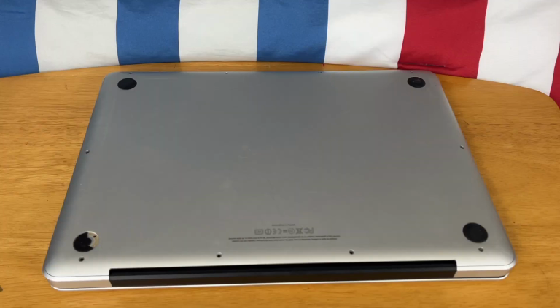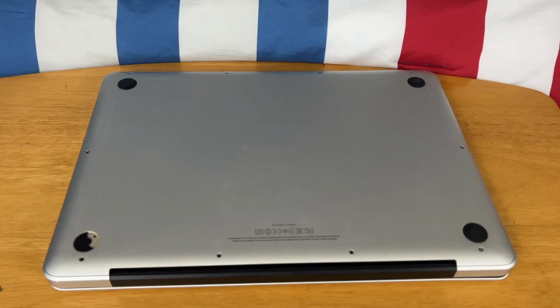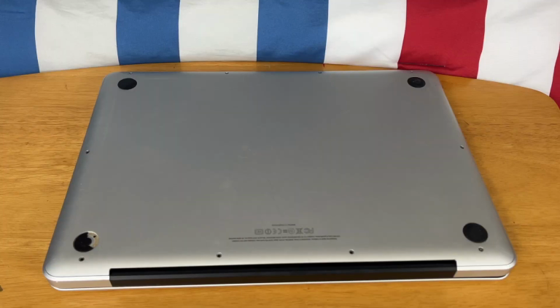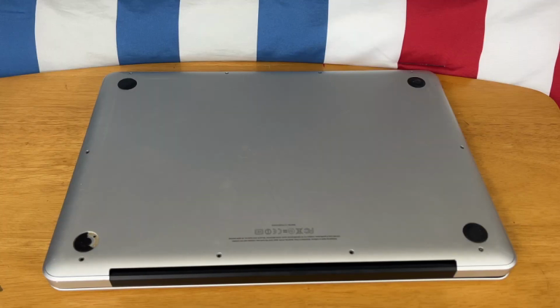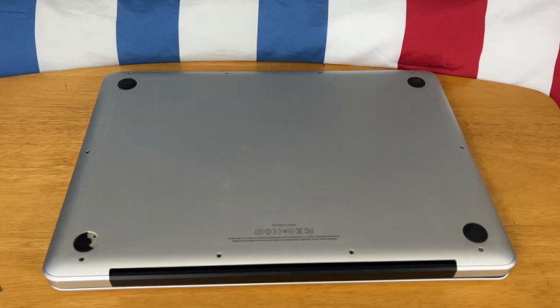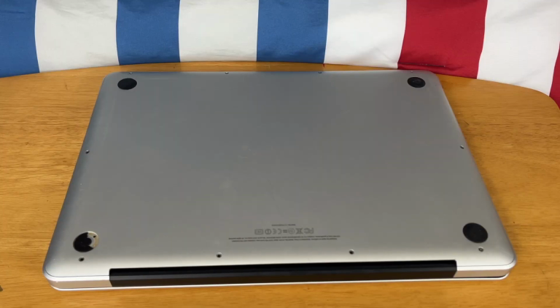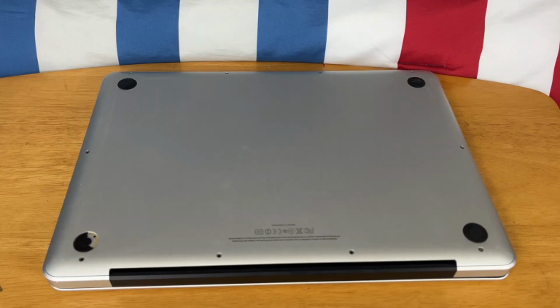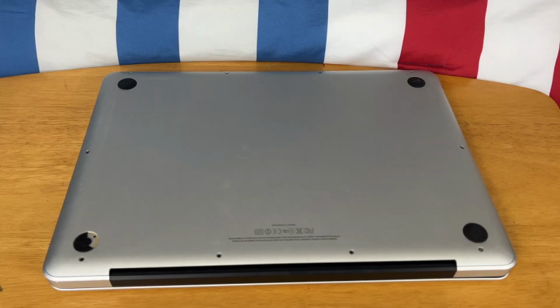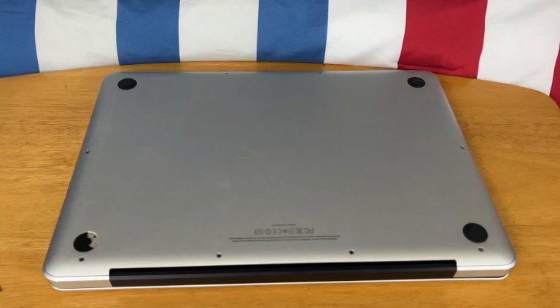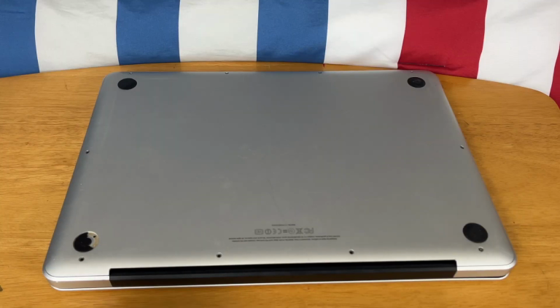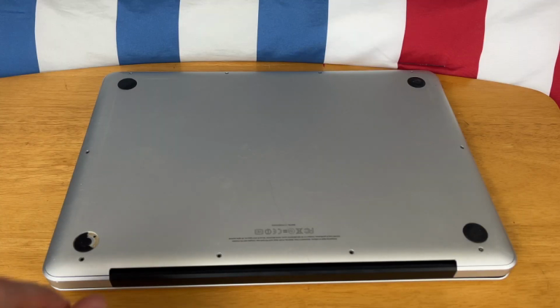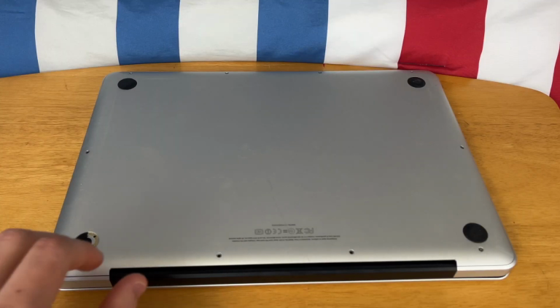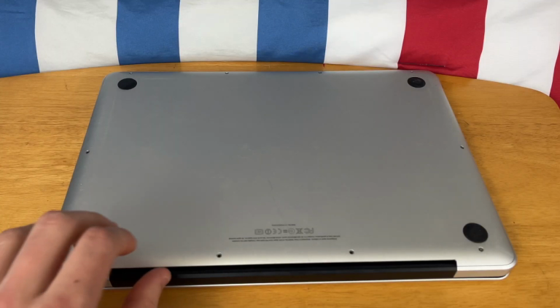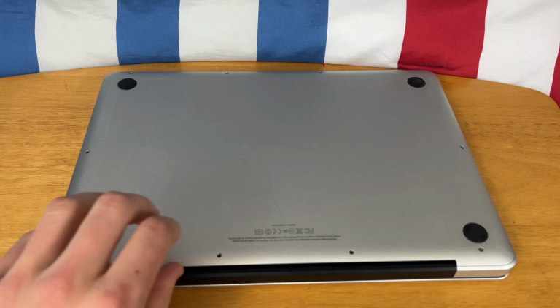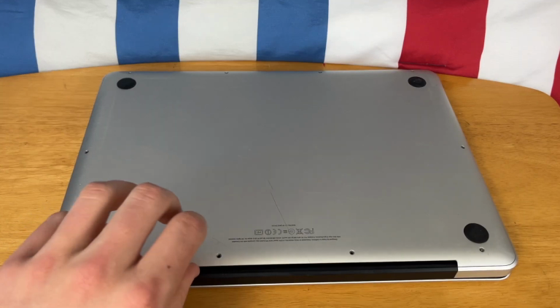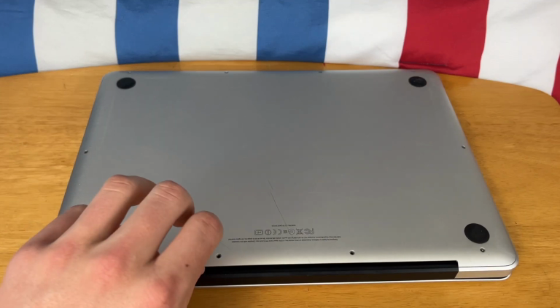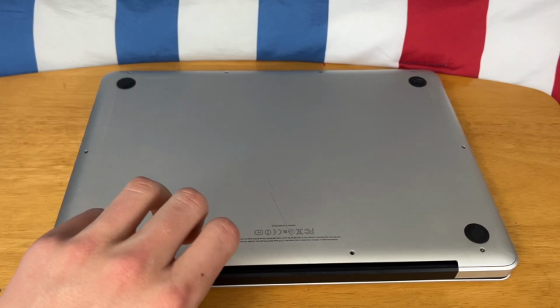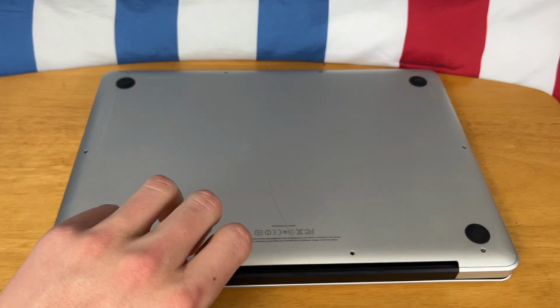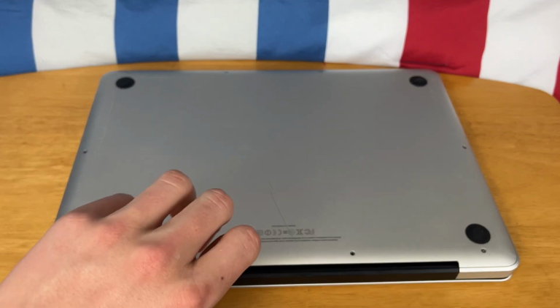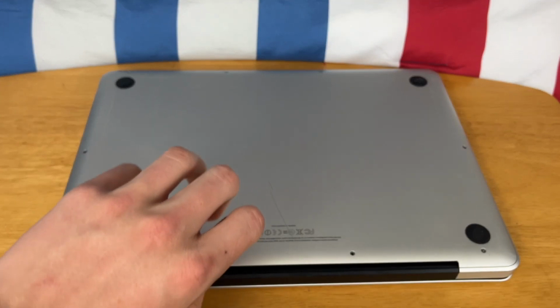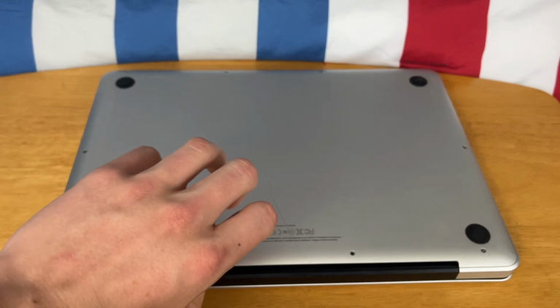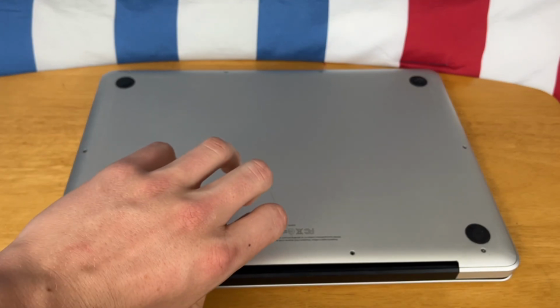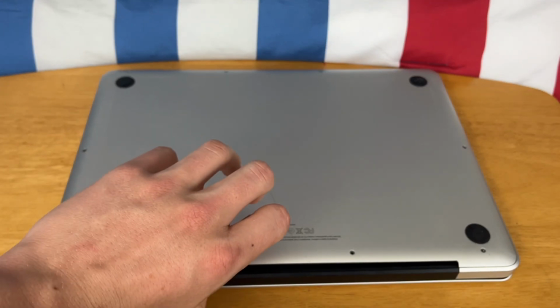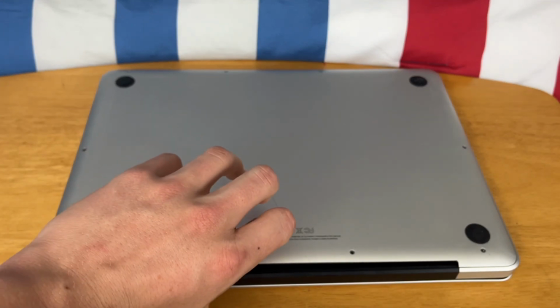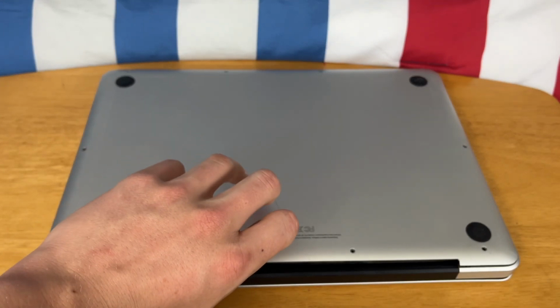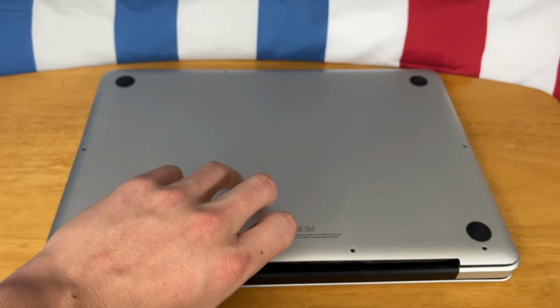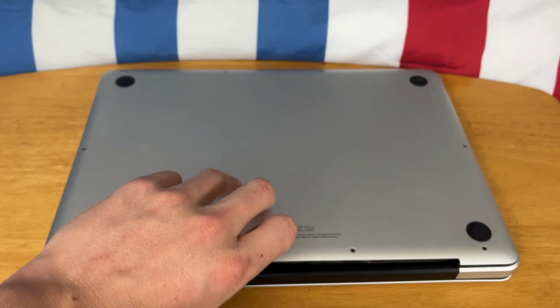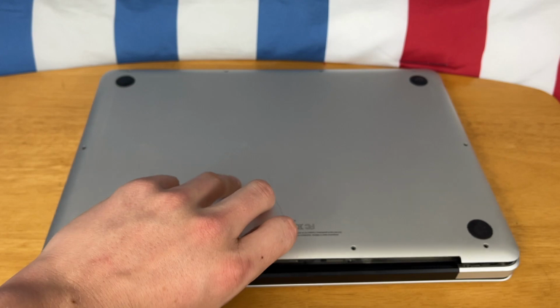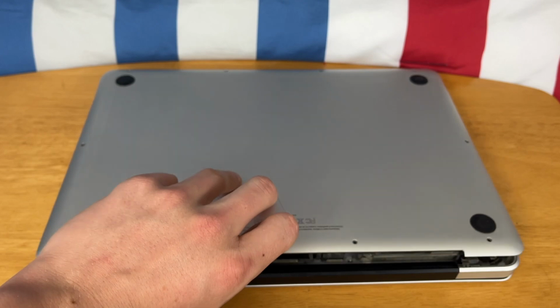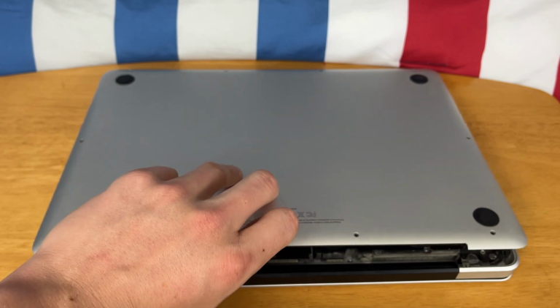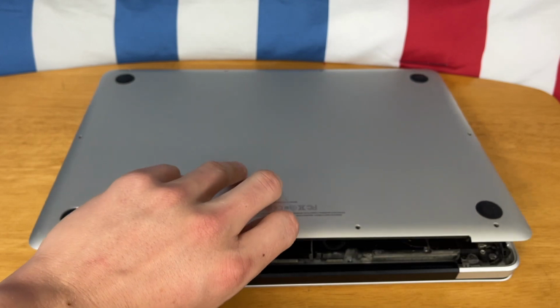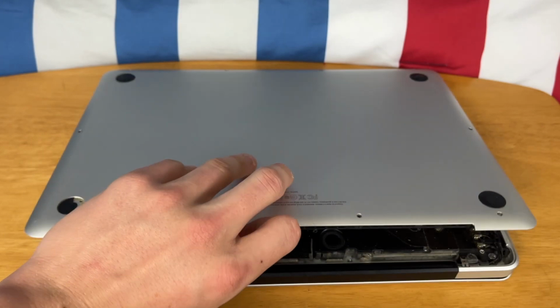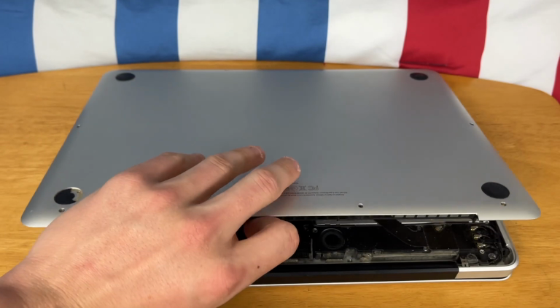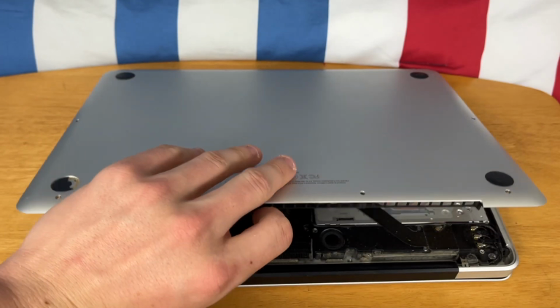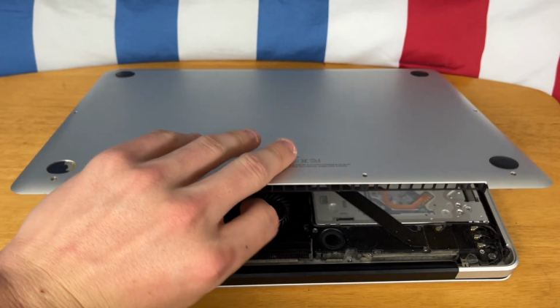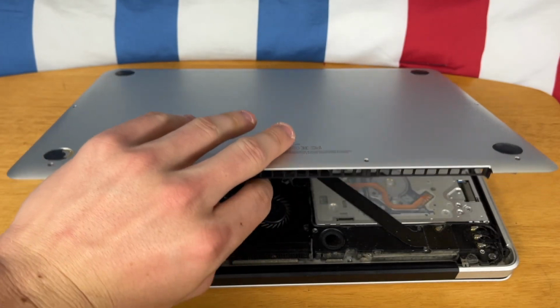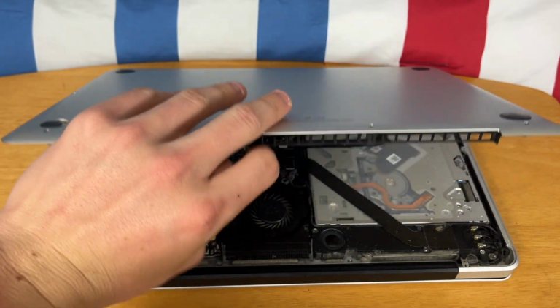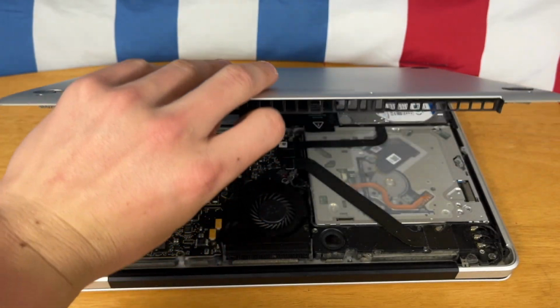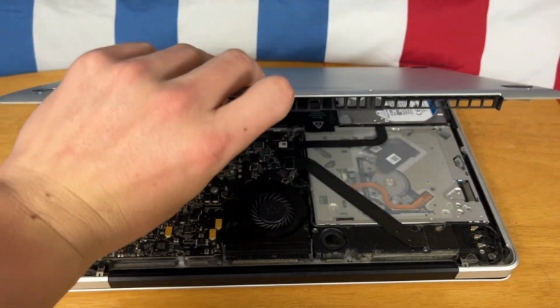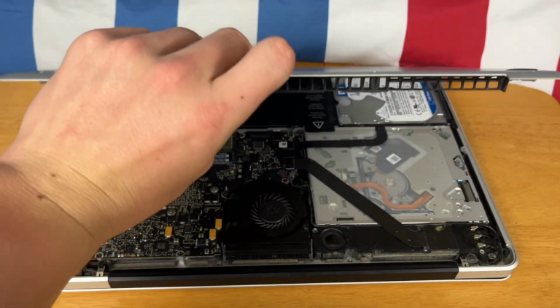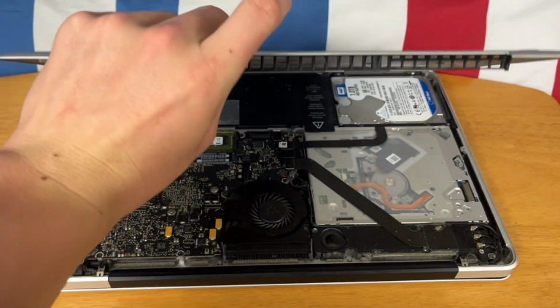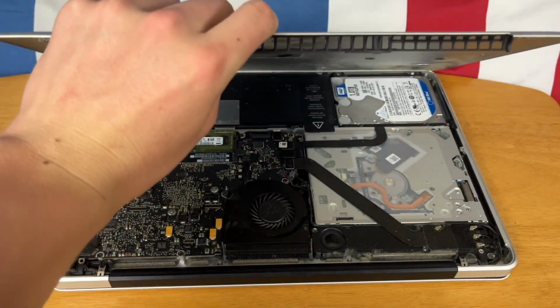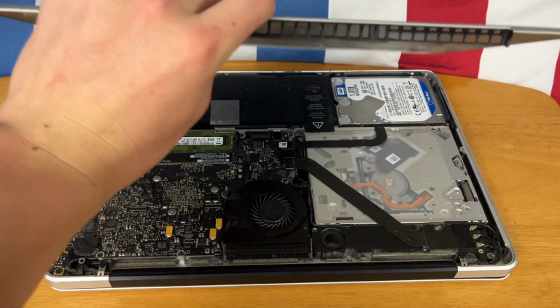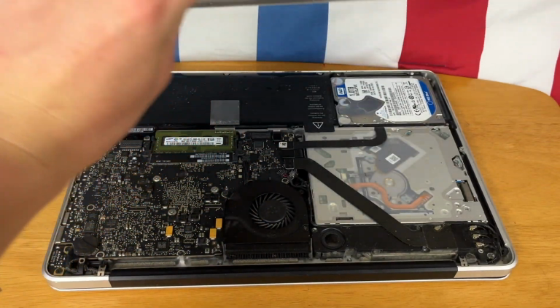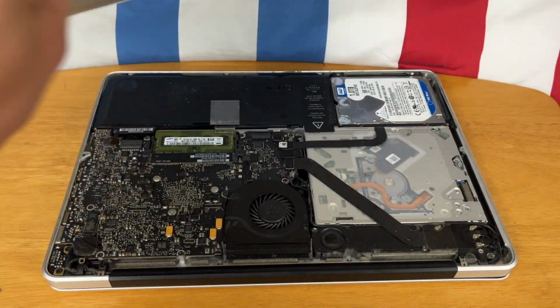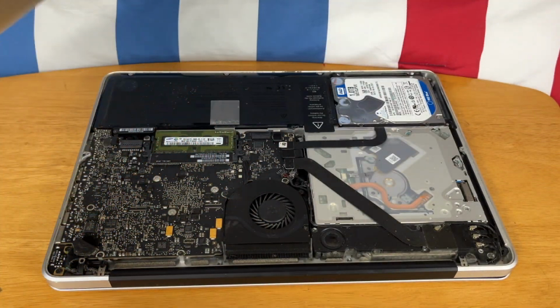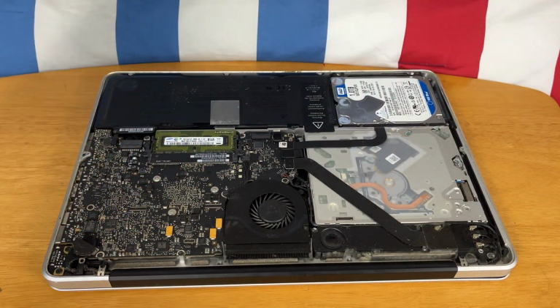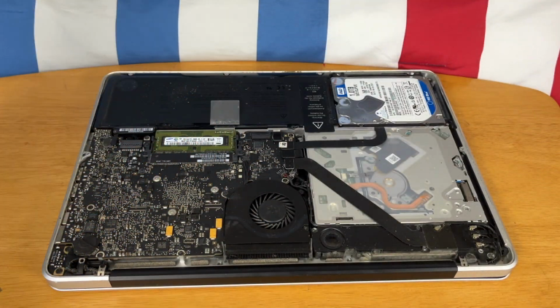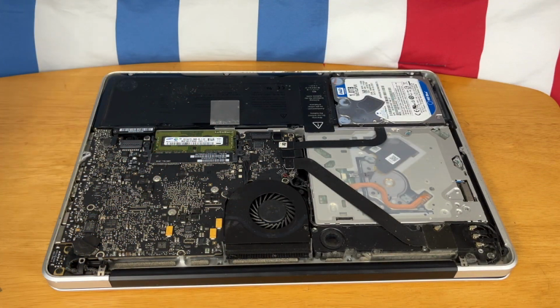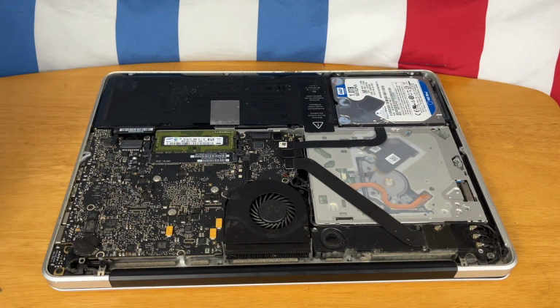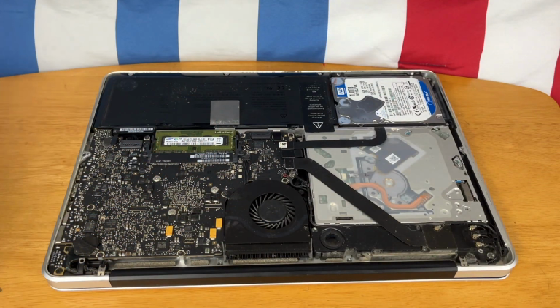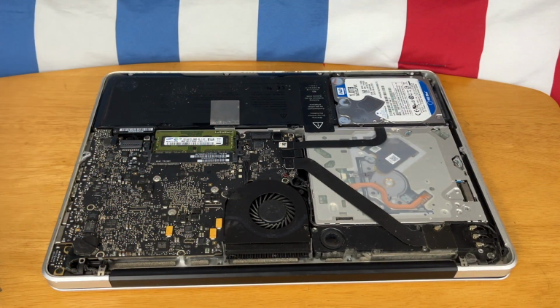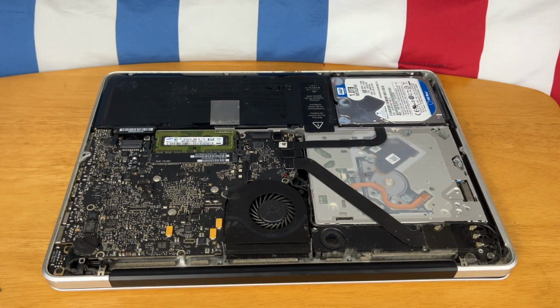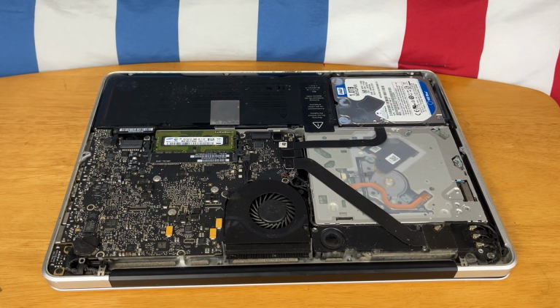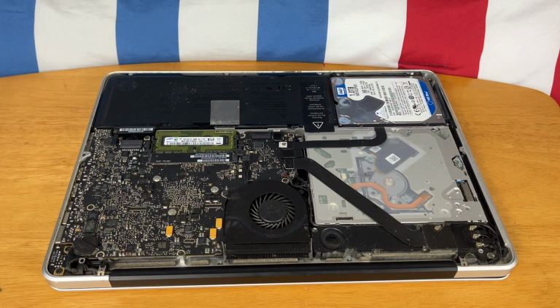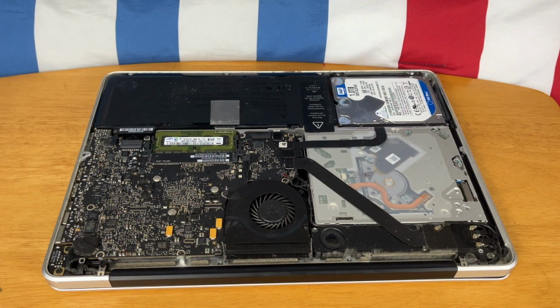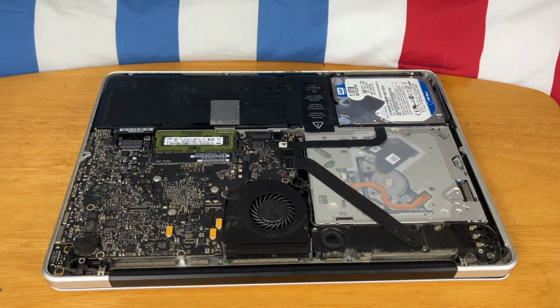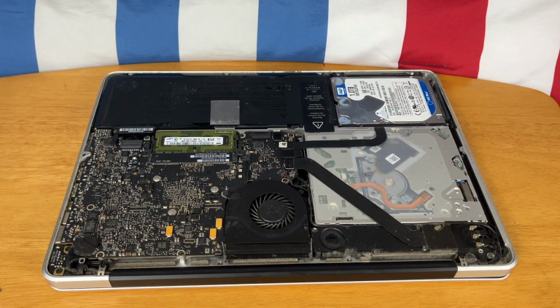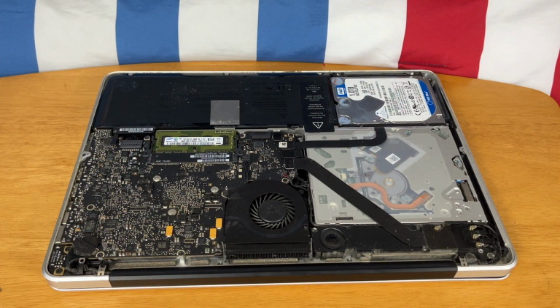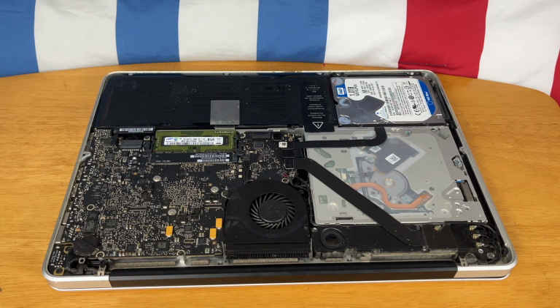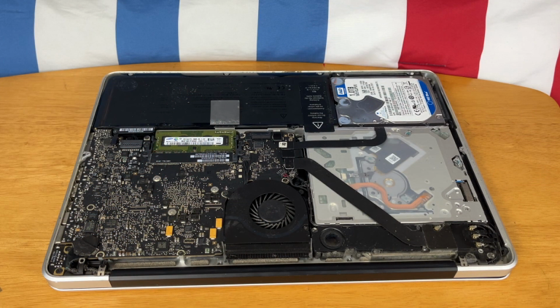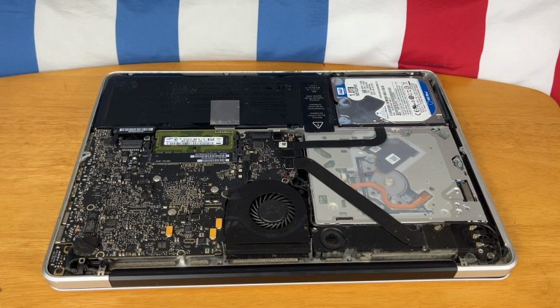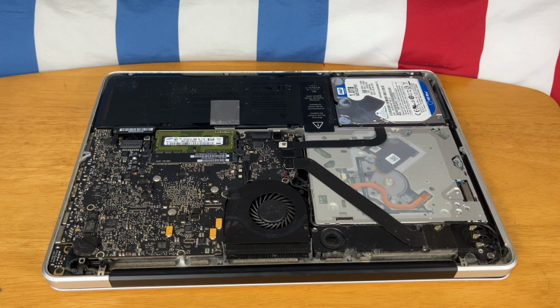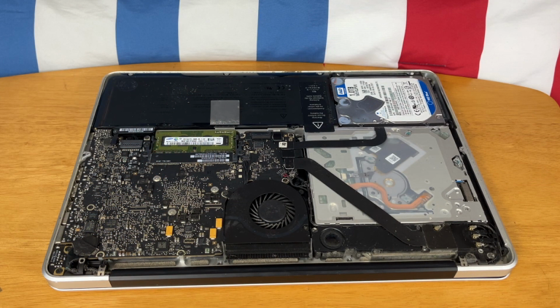Once the screws are out, you can just pull up from here and the bottom of the MacBook should come off just like that.